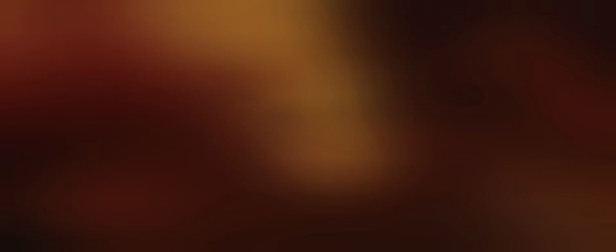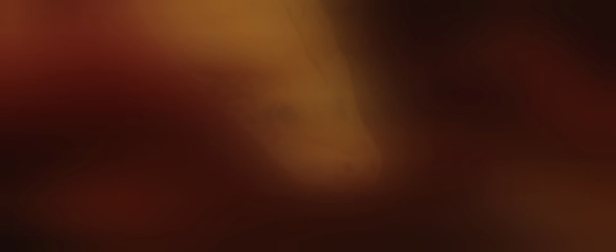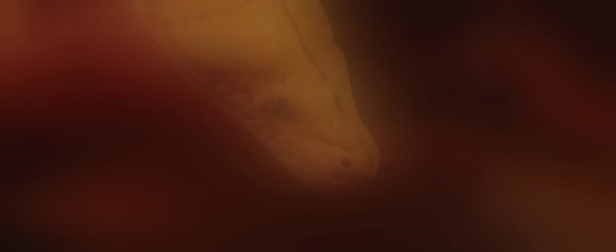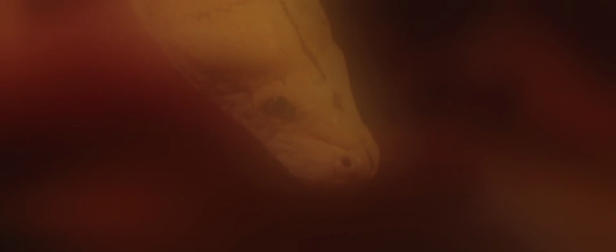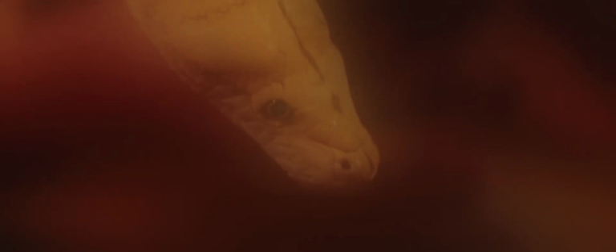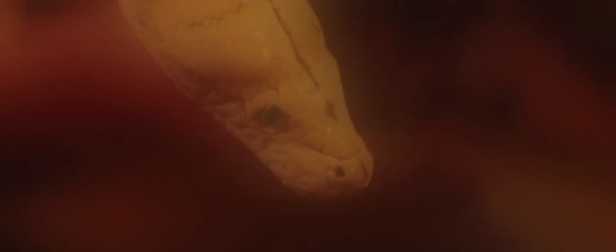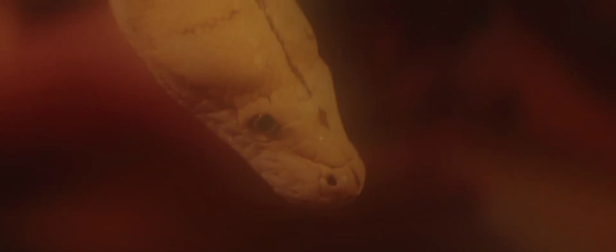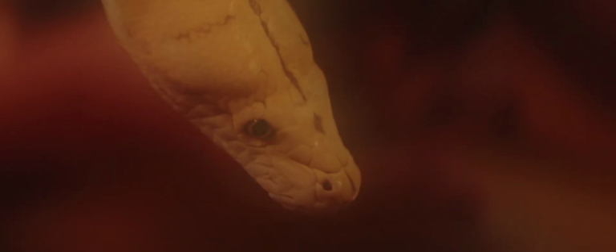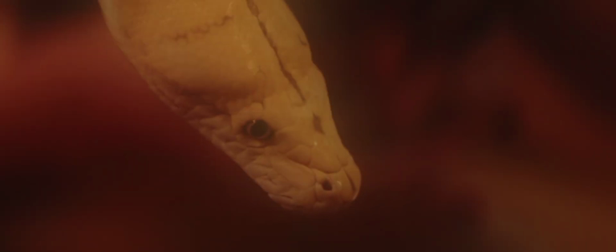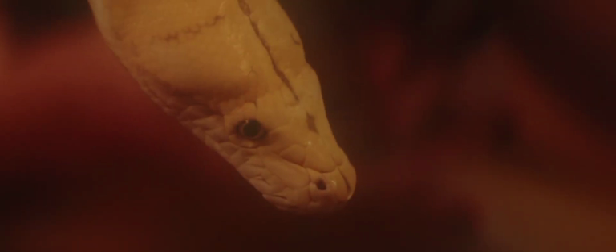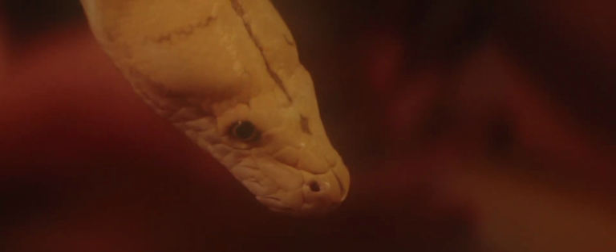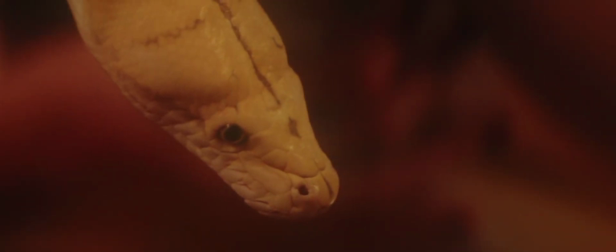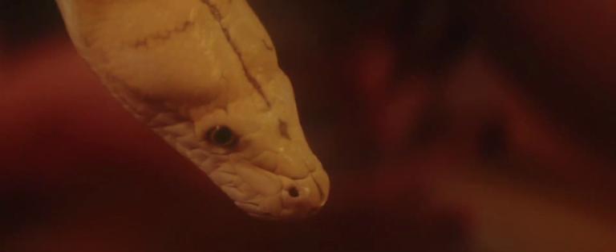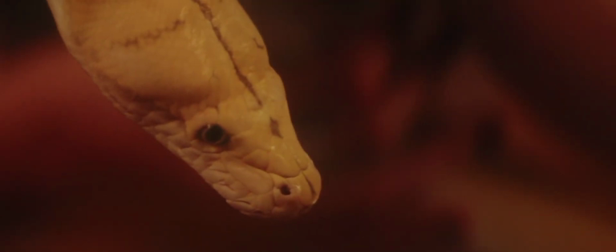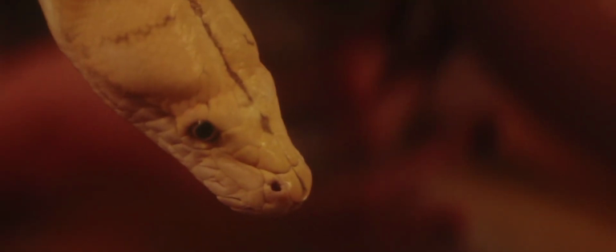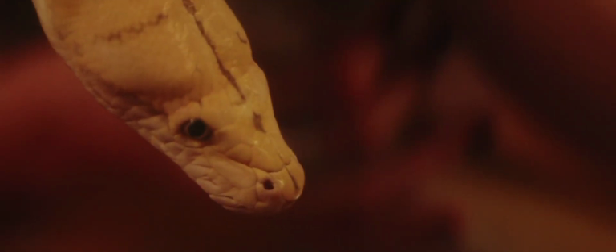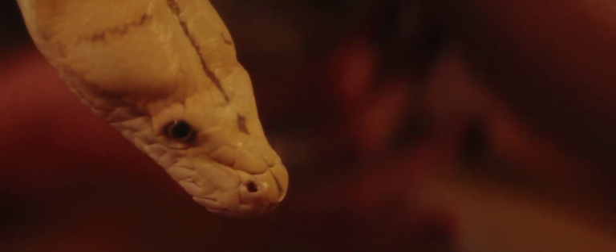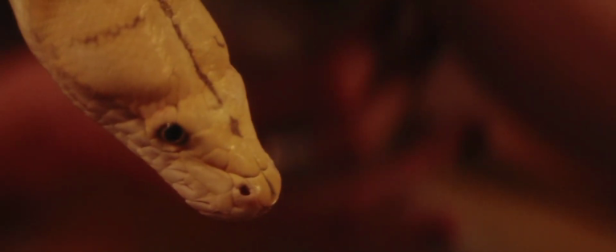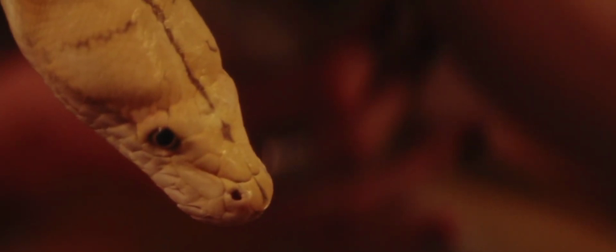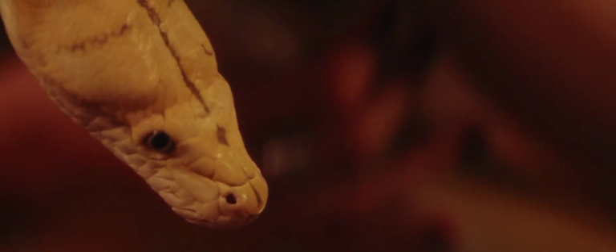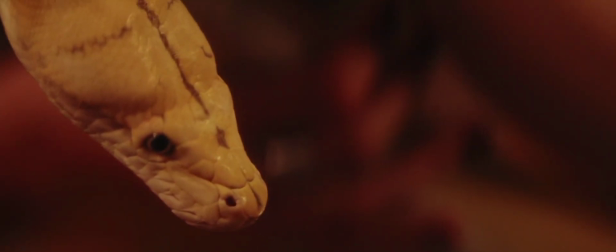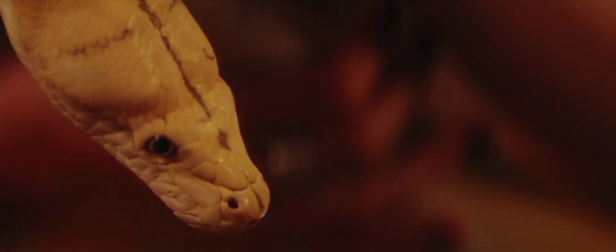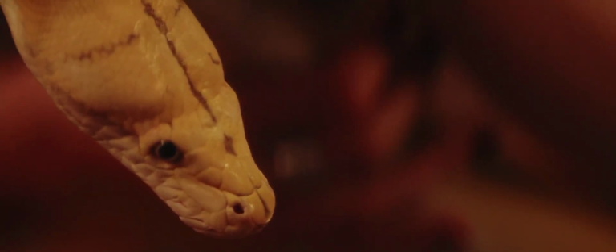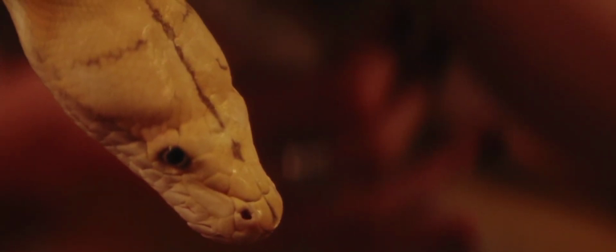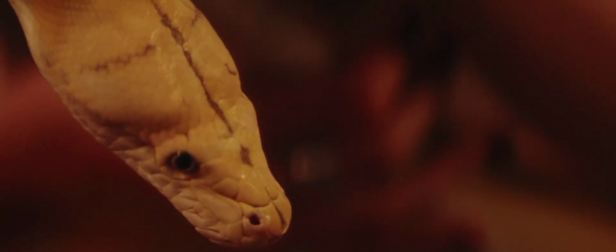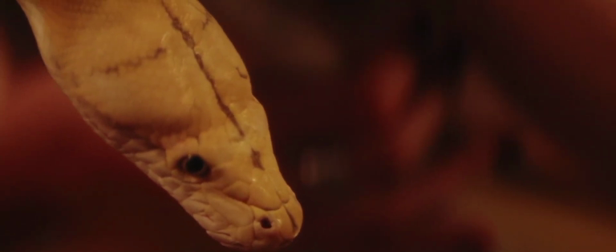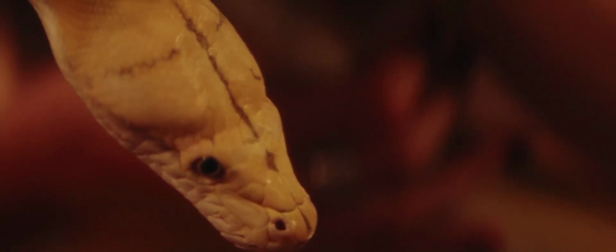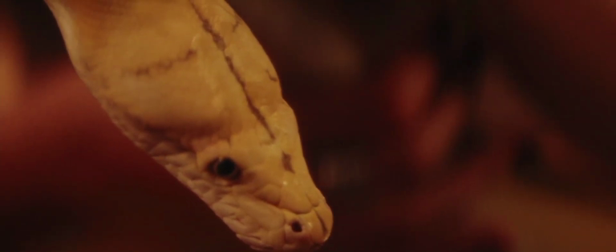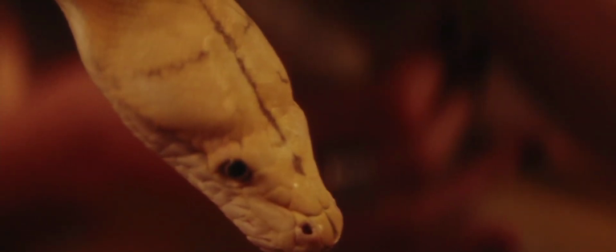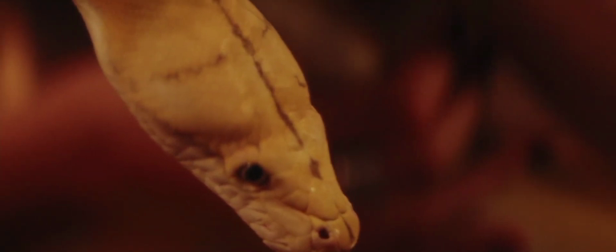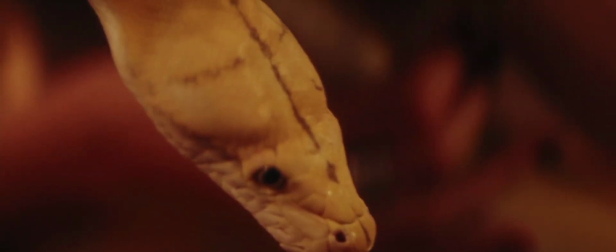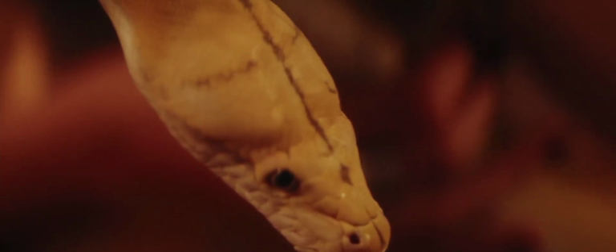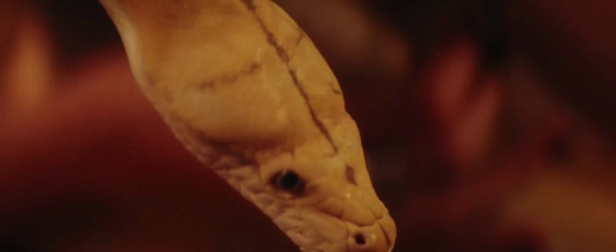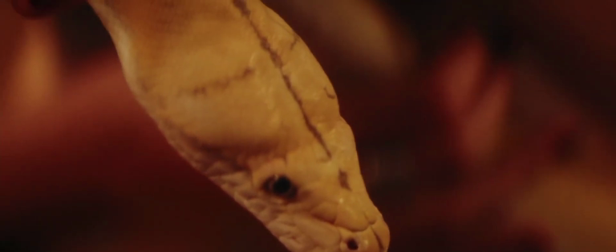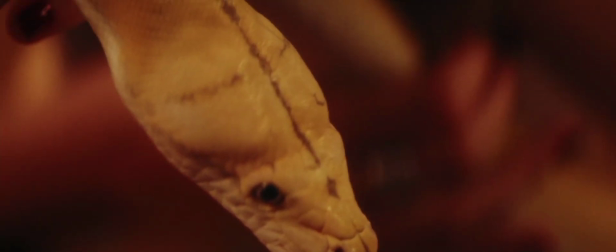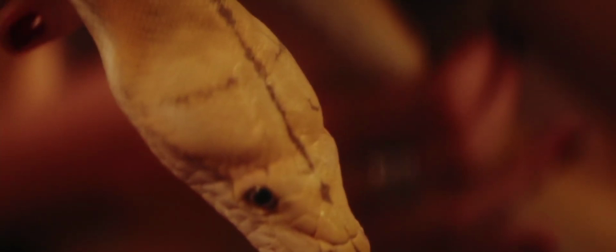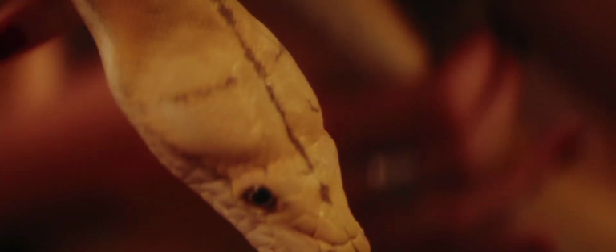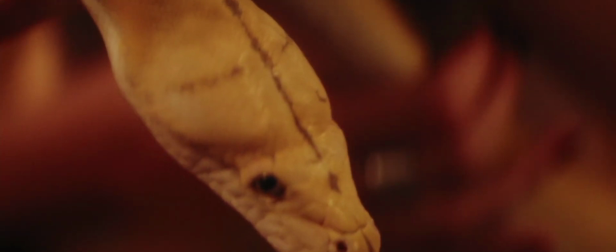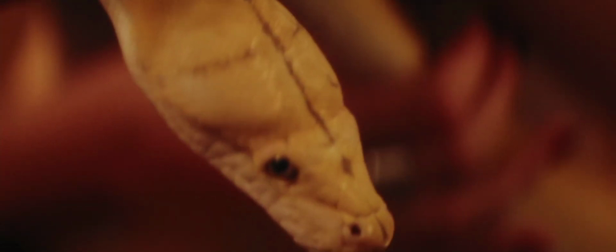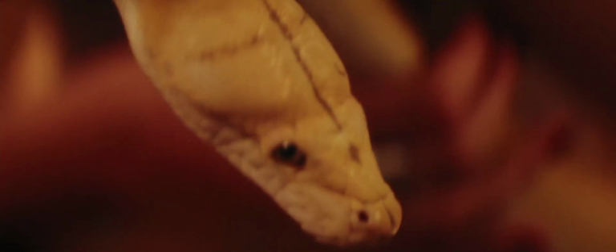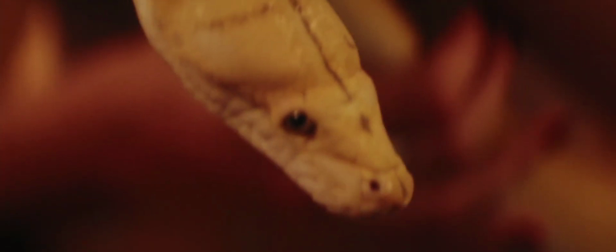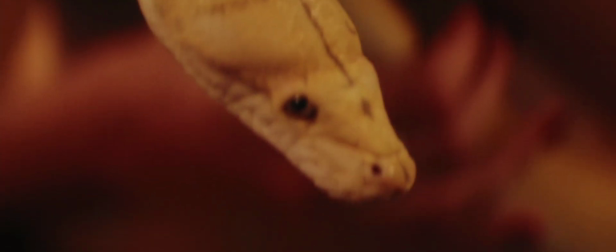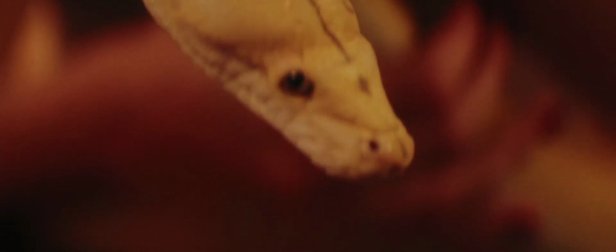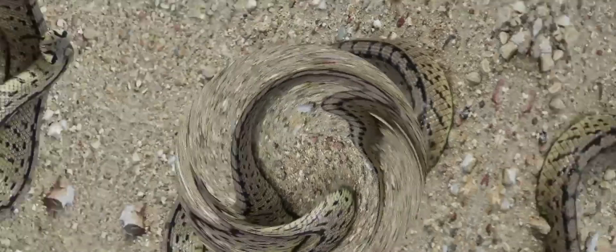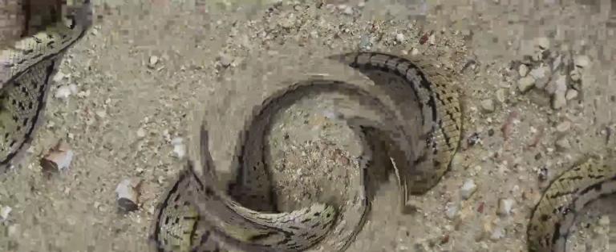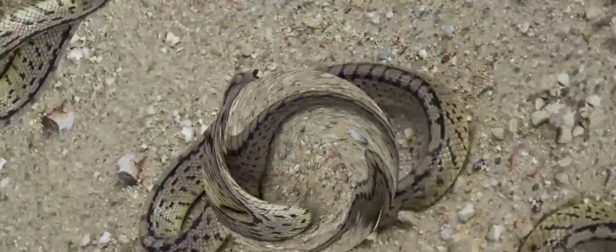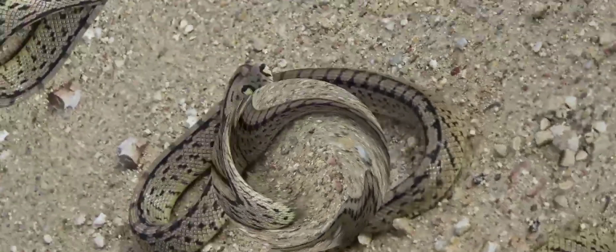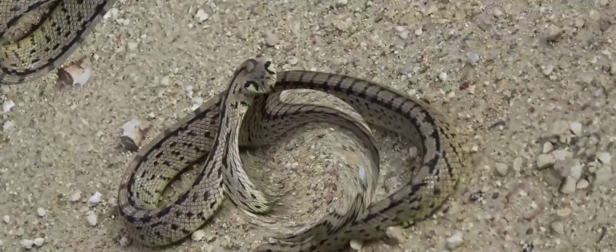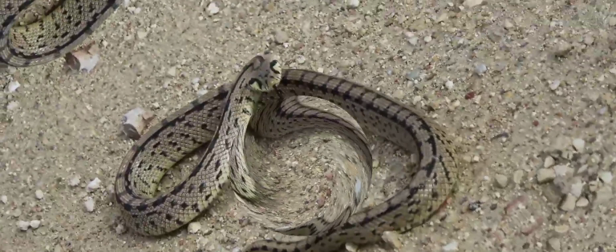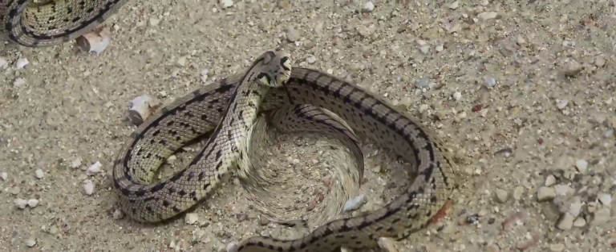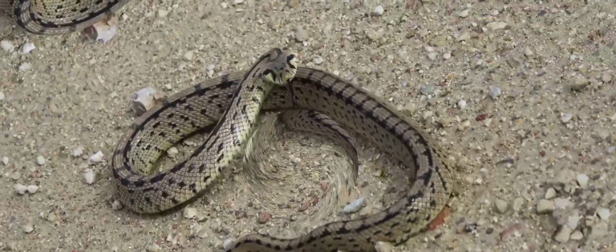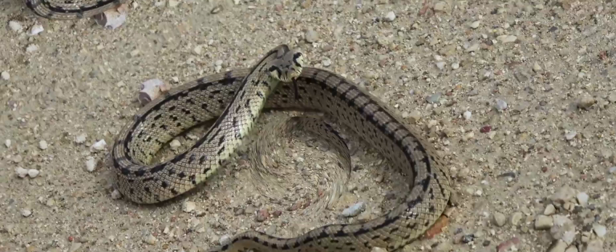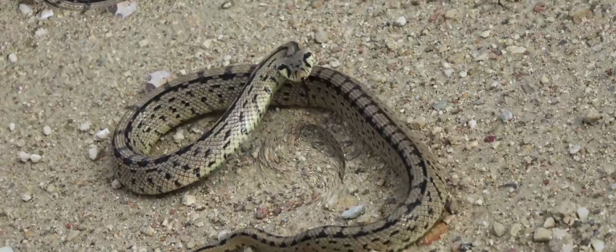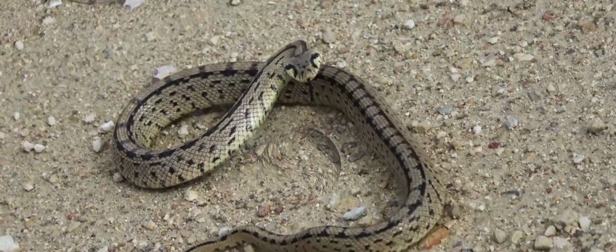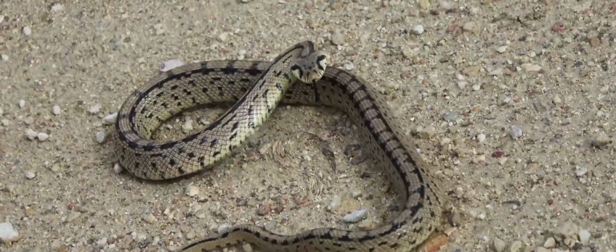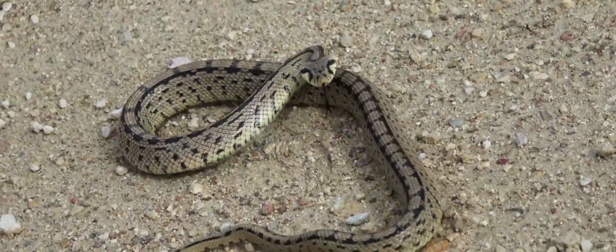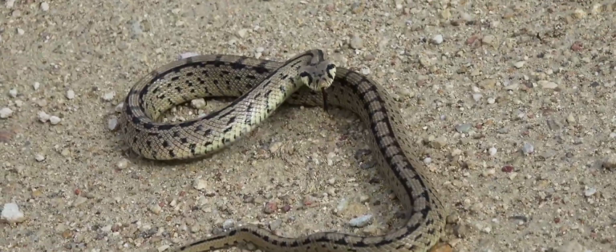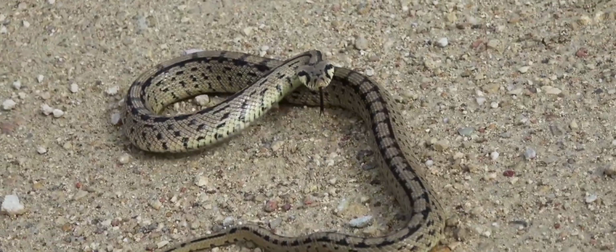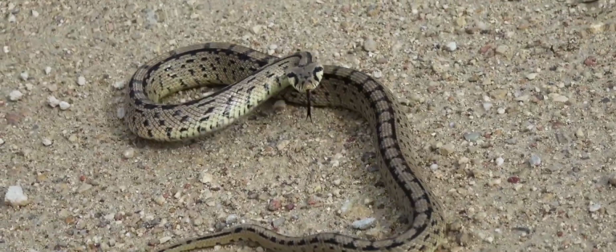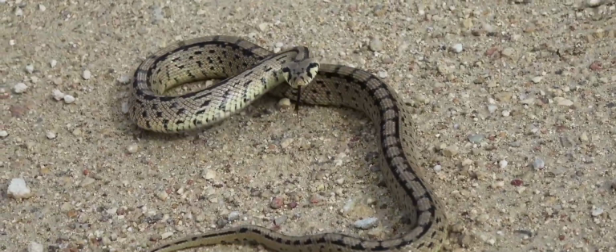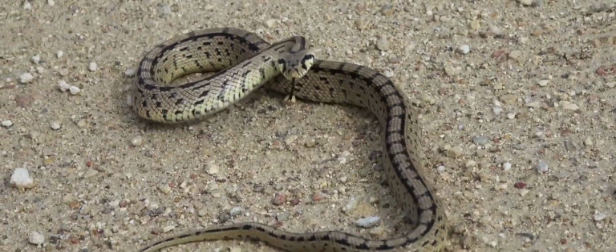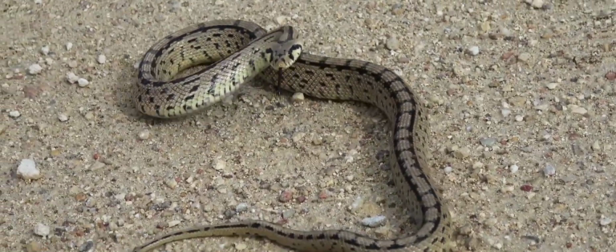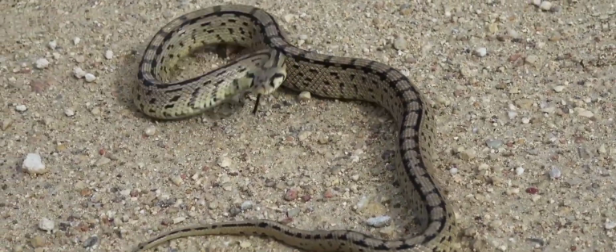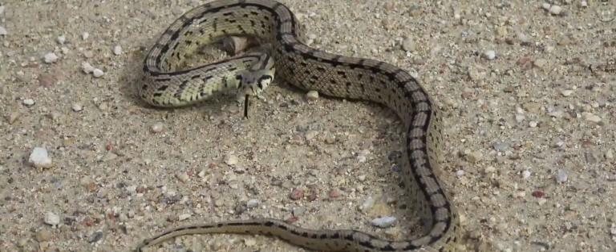Venomous snakes. These snakes have specialized glands that produce venom, which they use to immobilize or kill their prey.